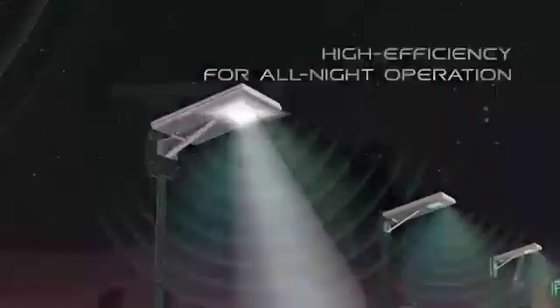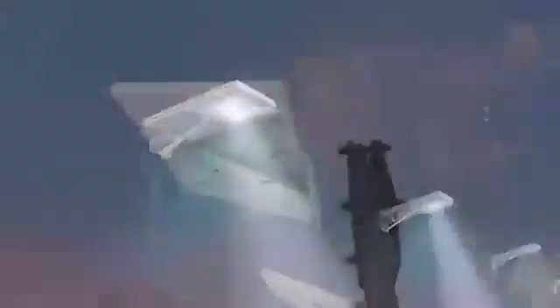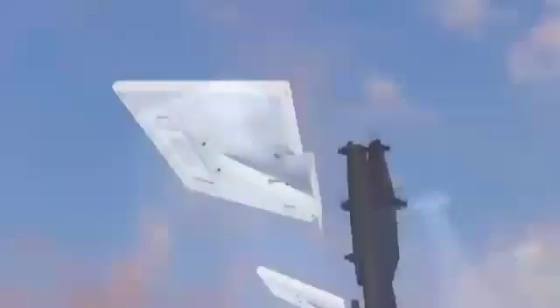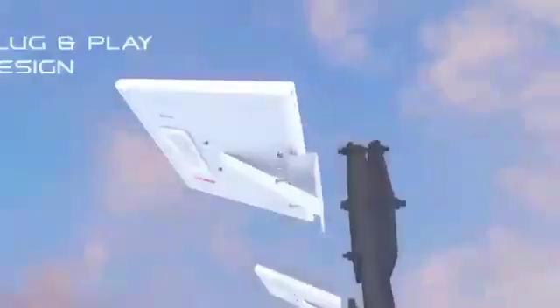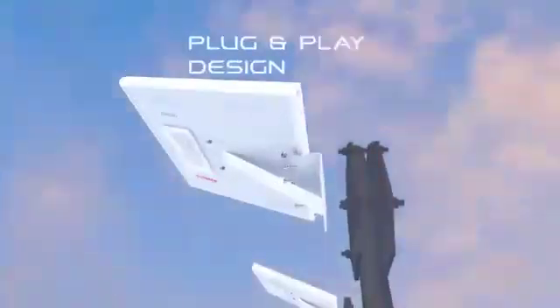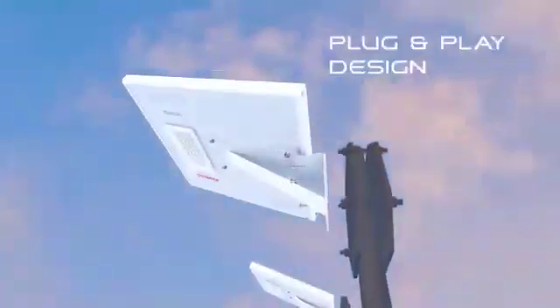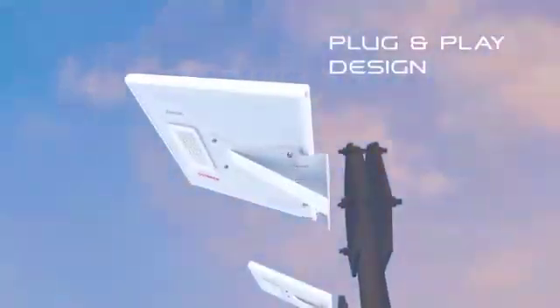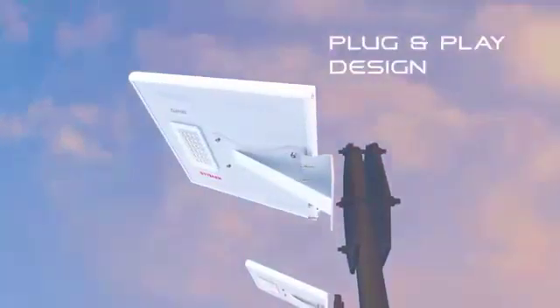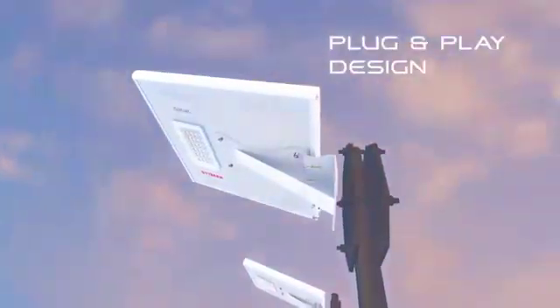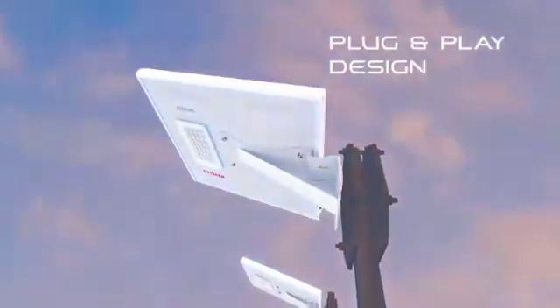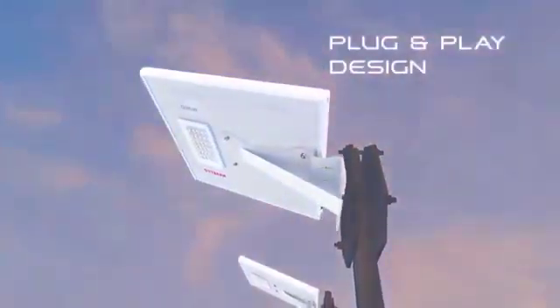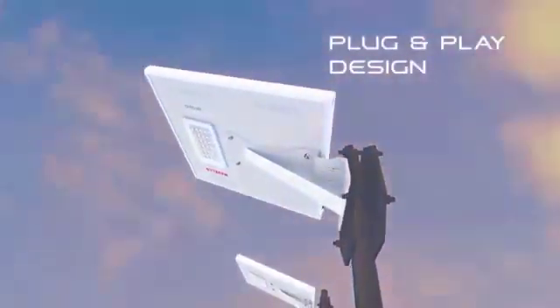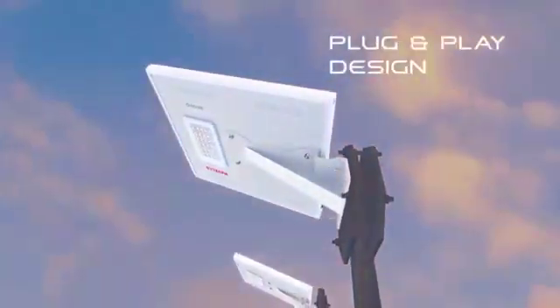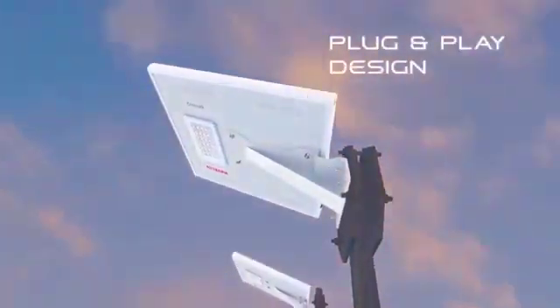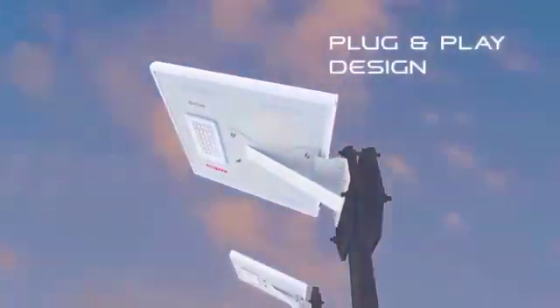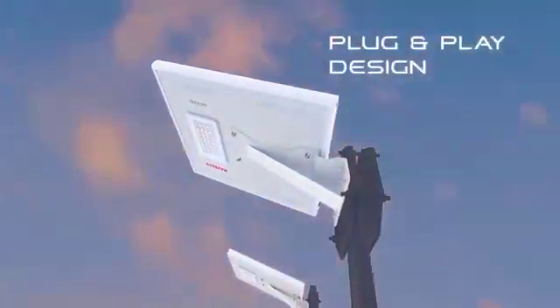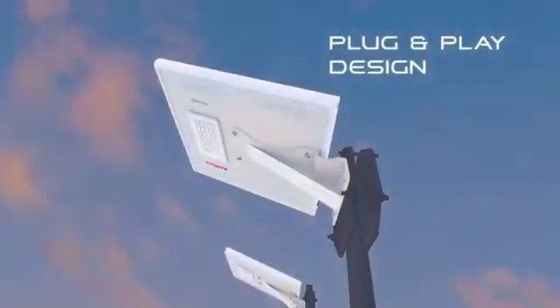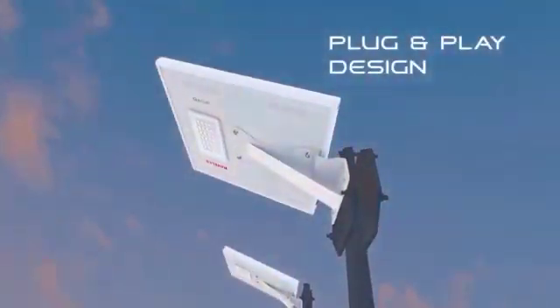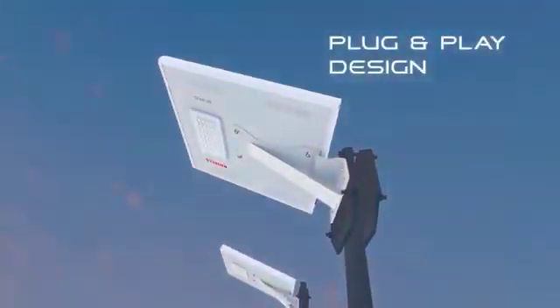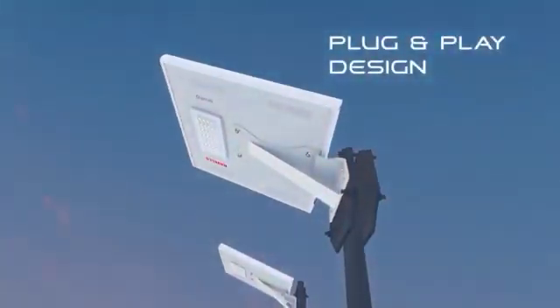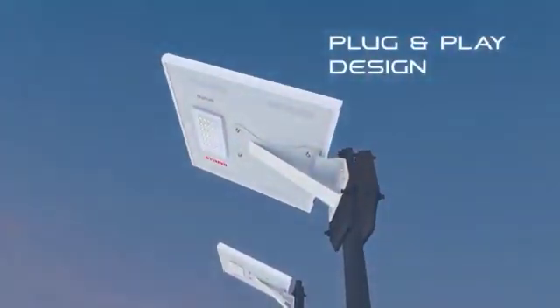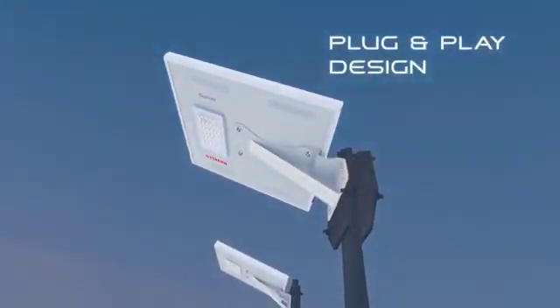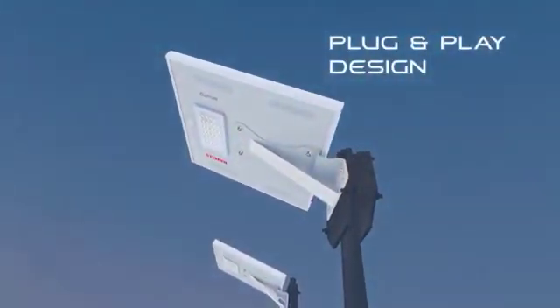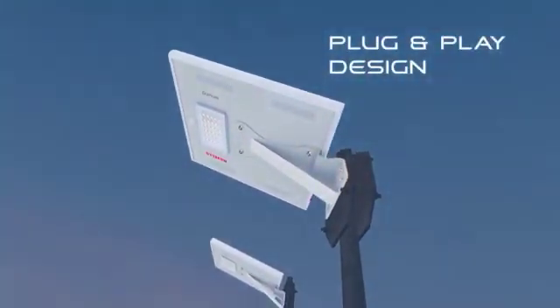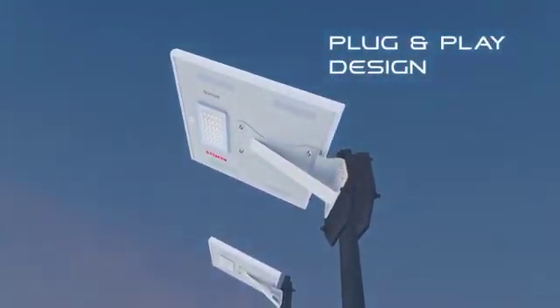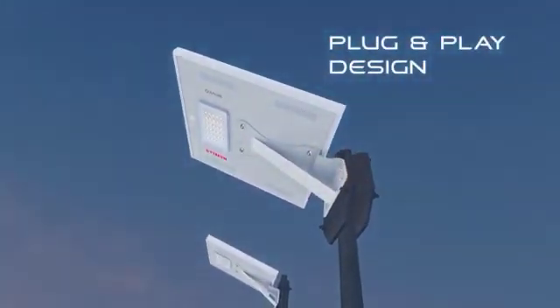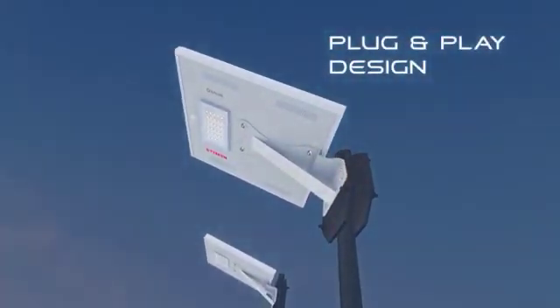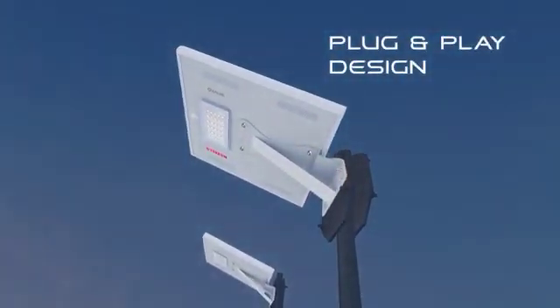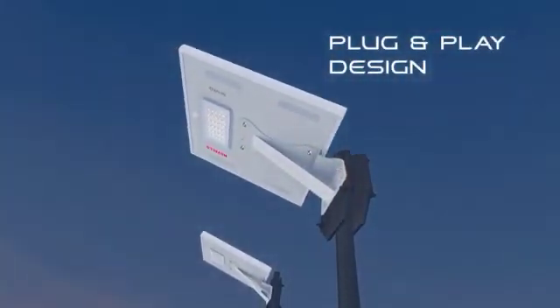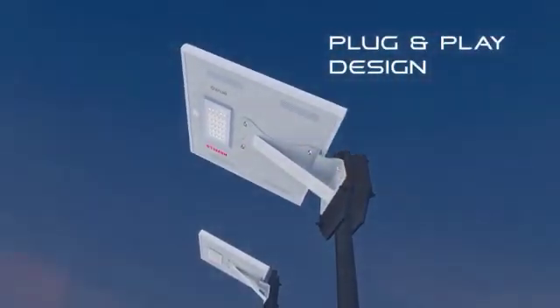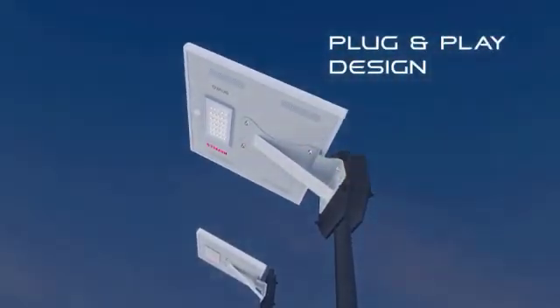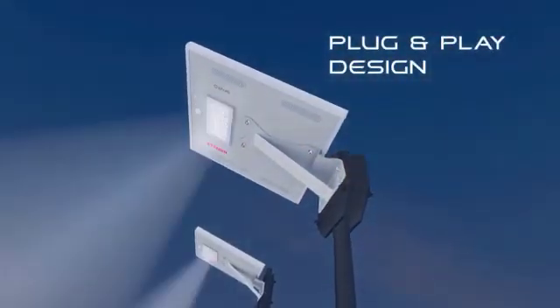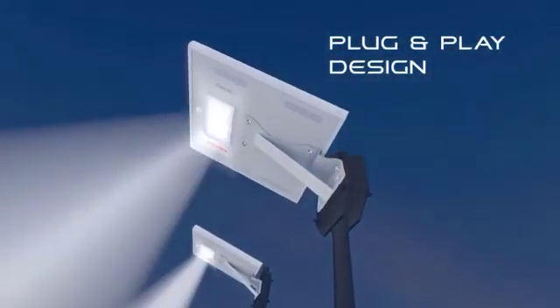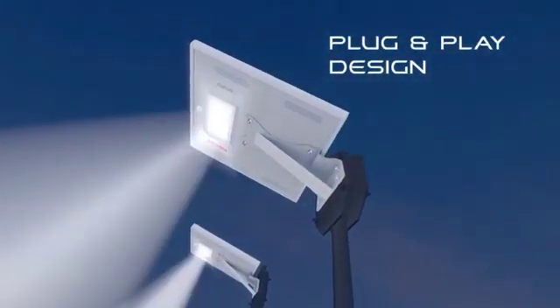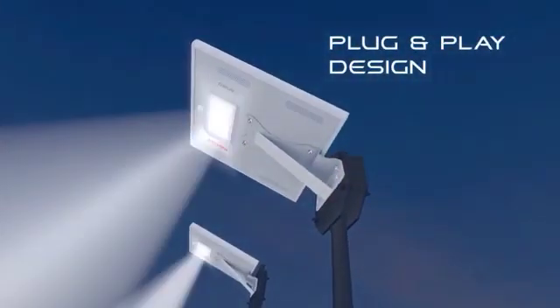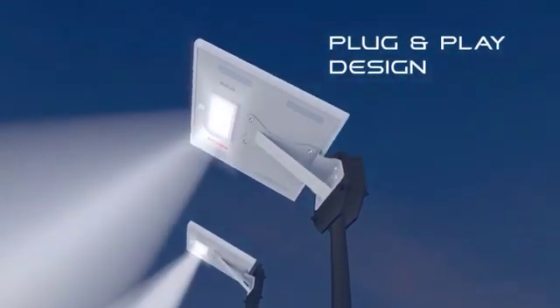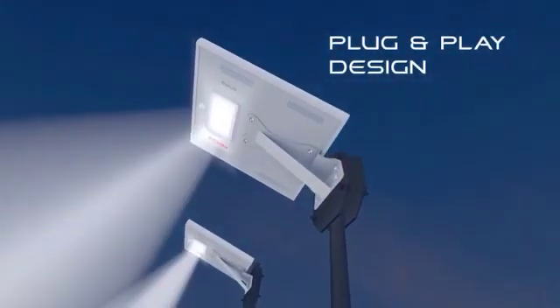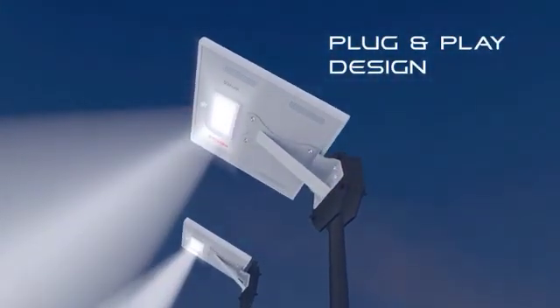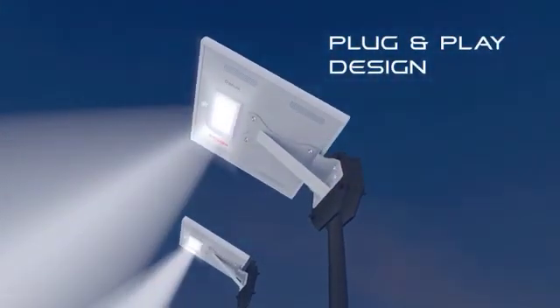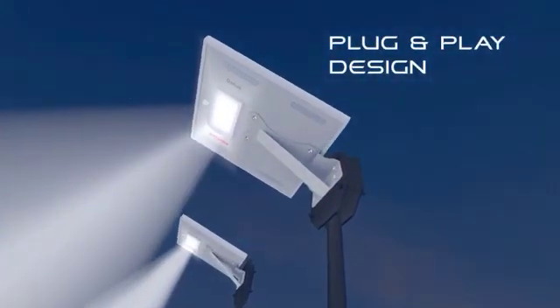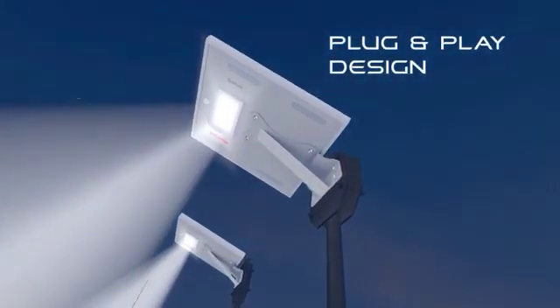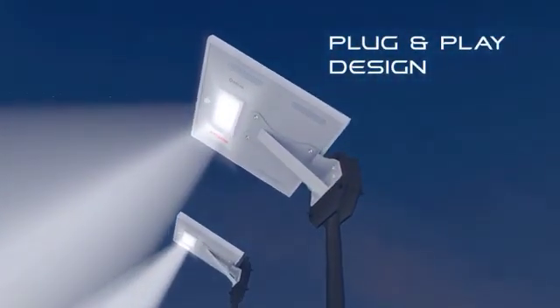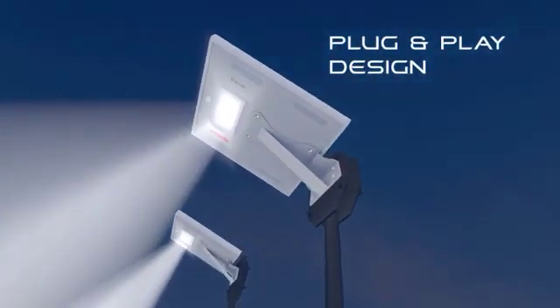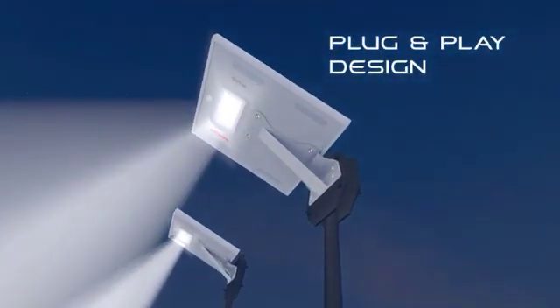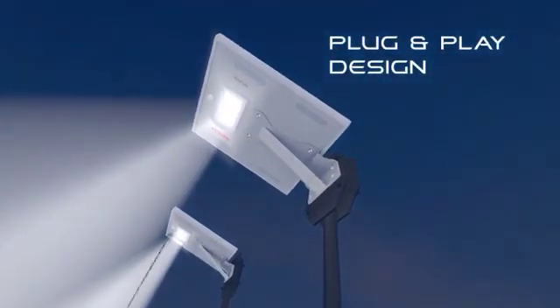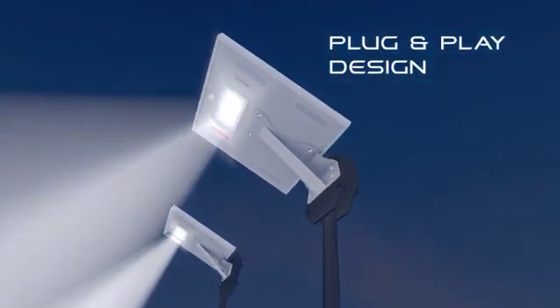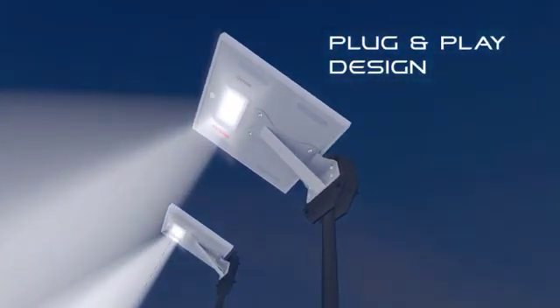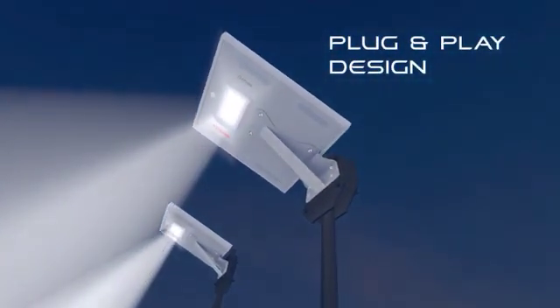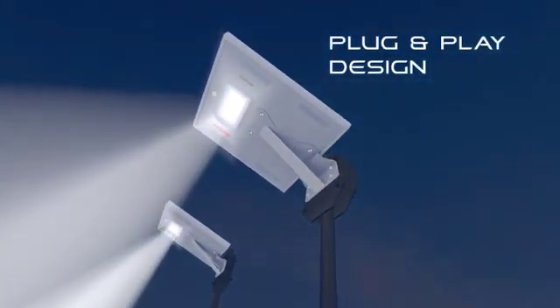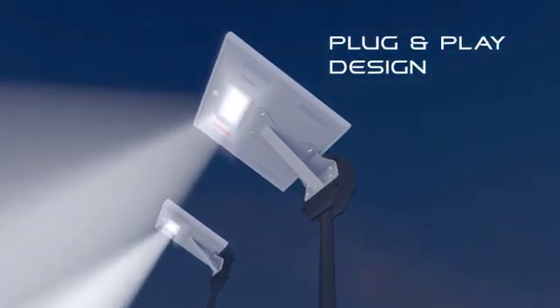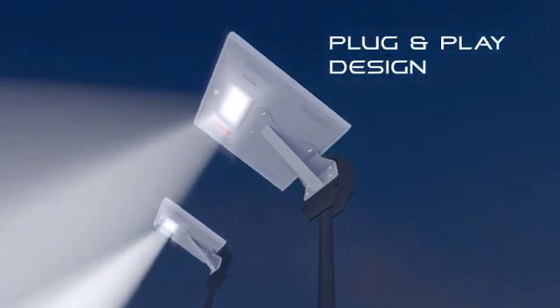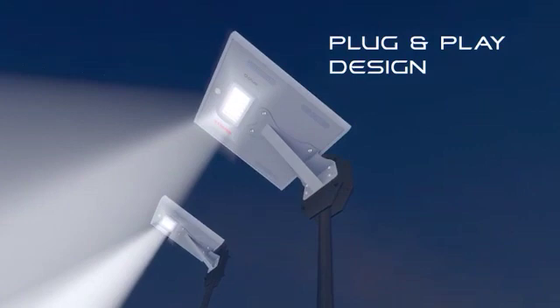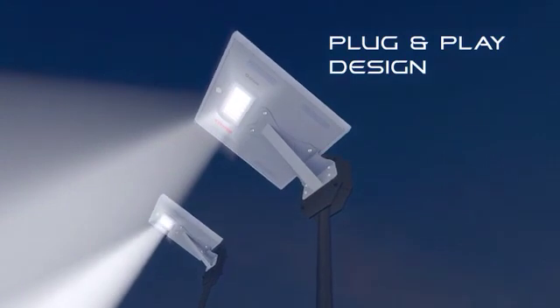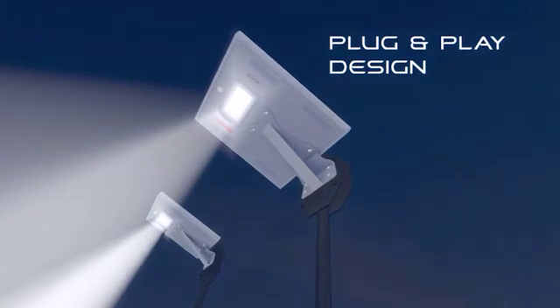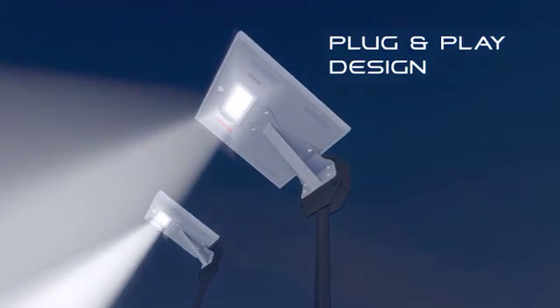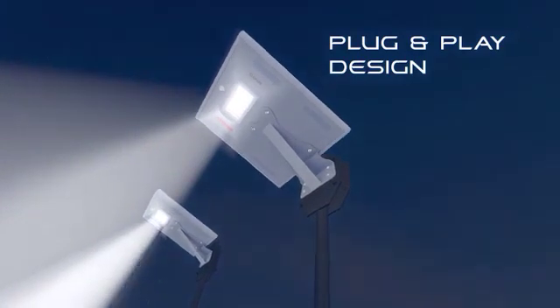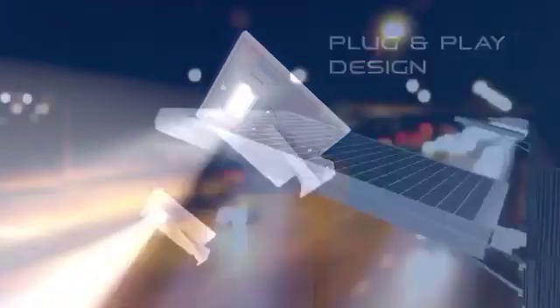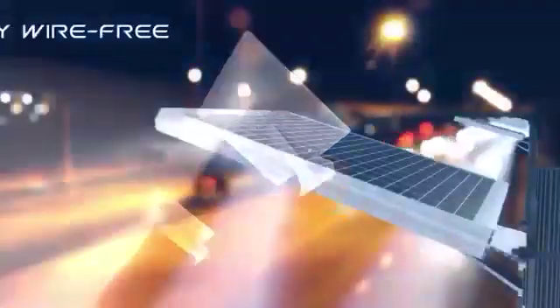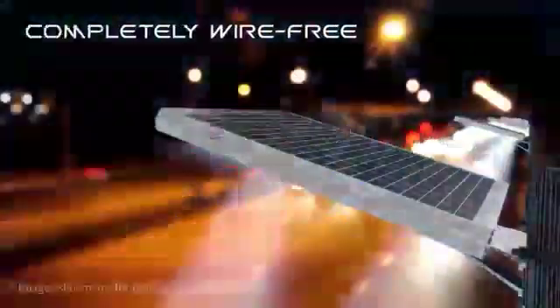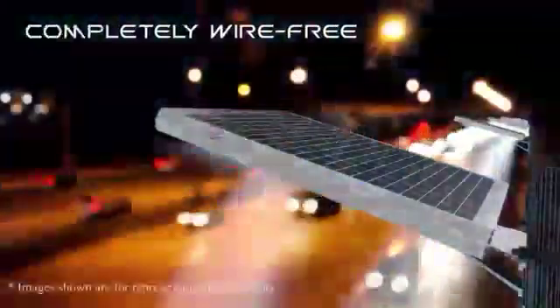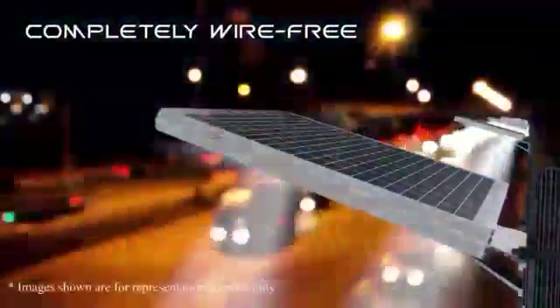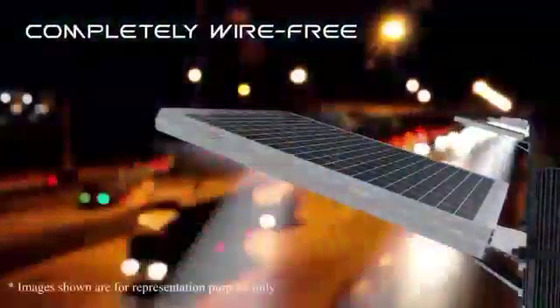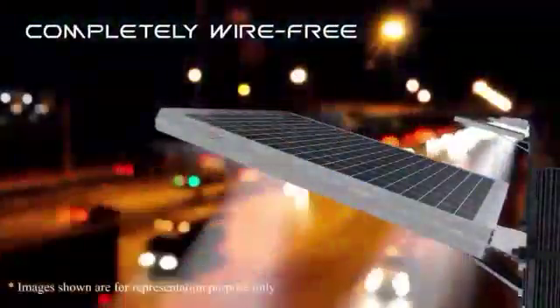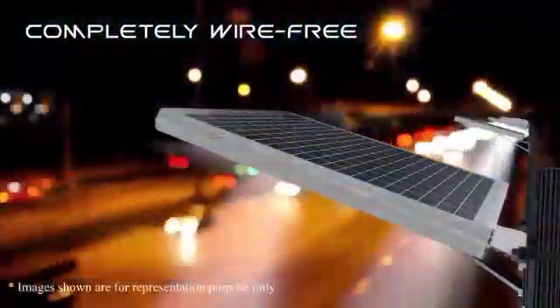Havels all-in-one solar streetlight is a plug-and-play design that can be installed in the morning and ready to light up the street by evening.